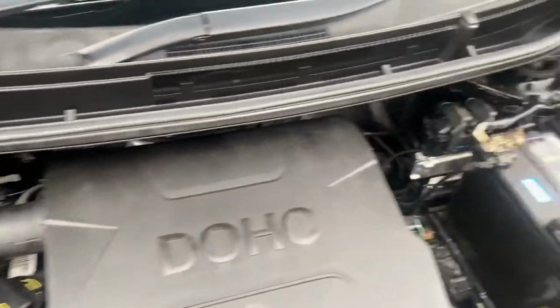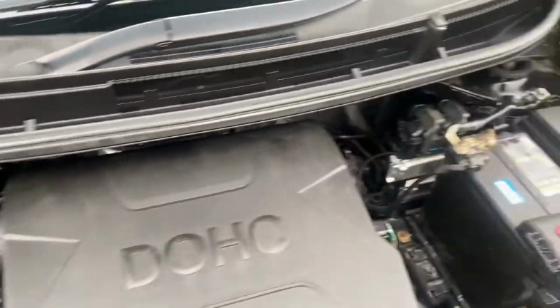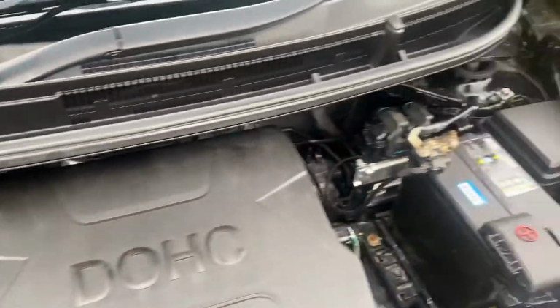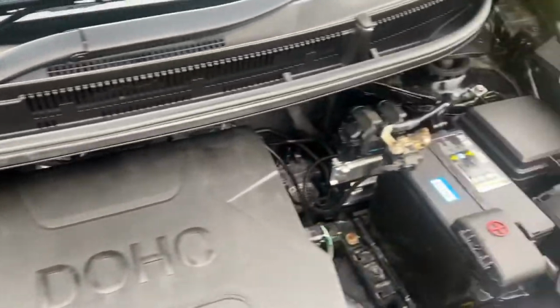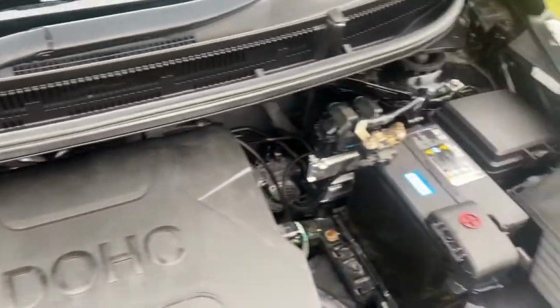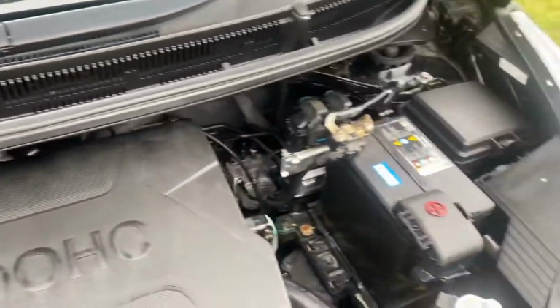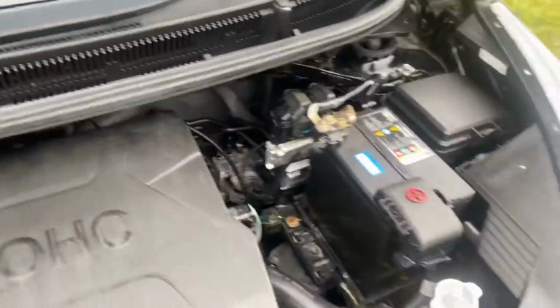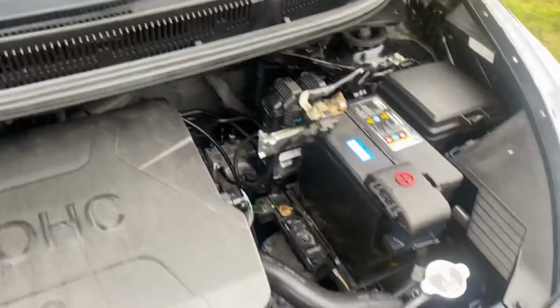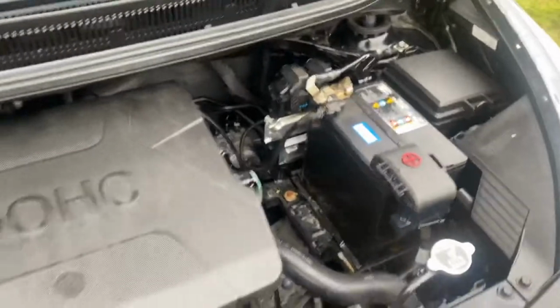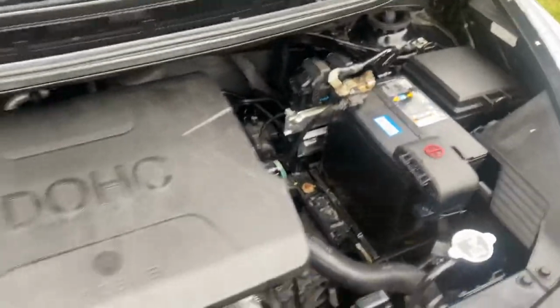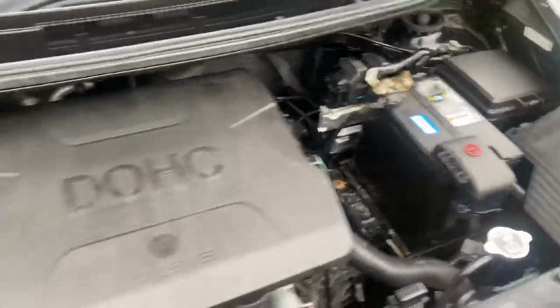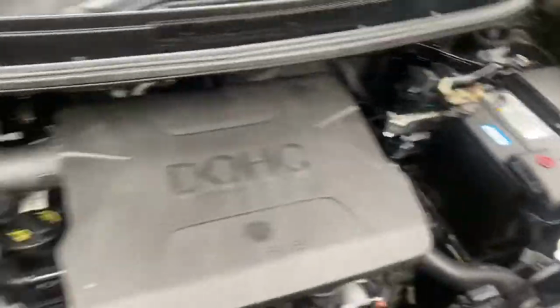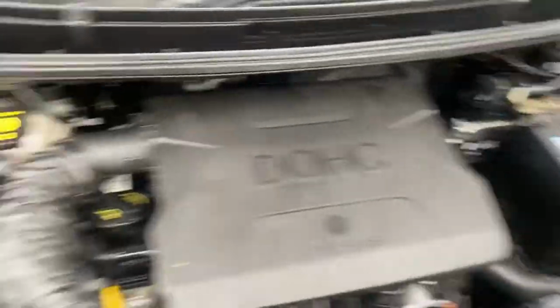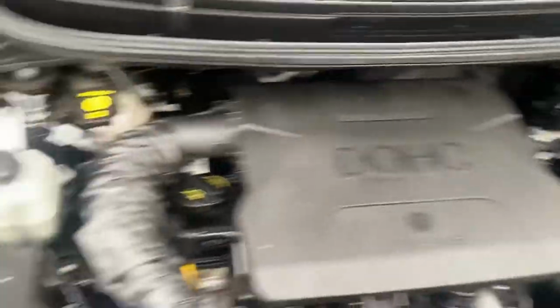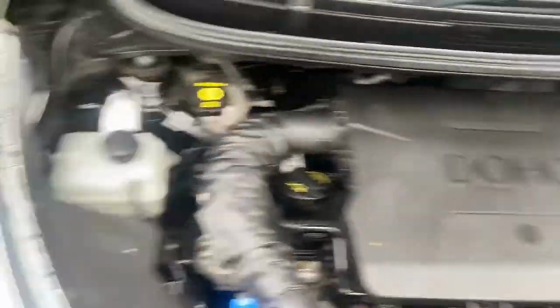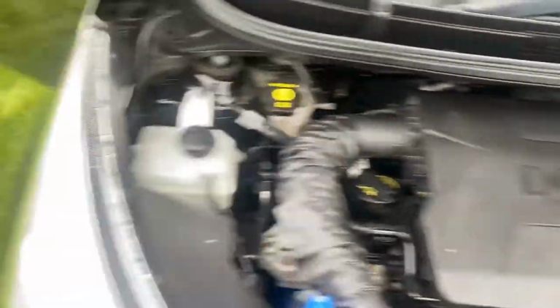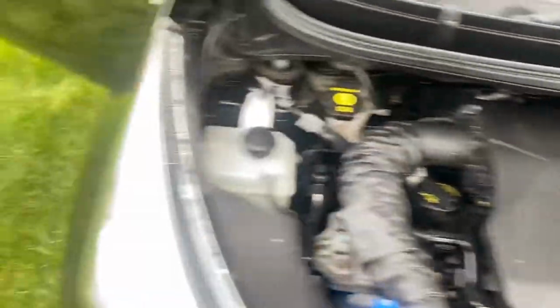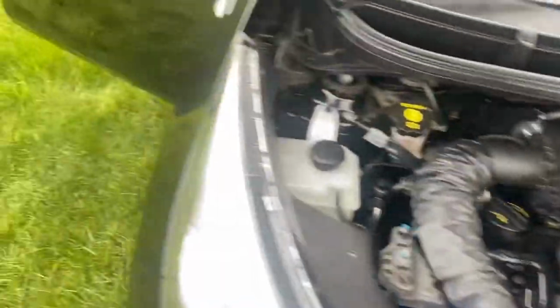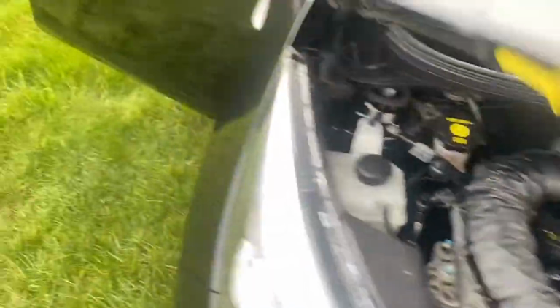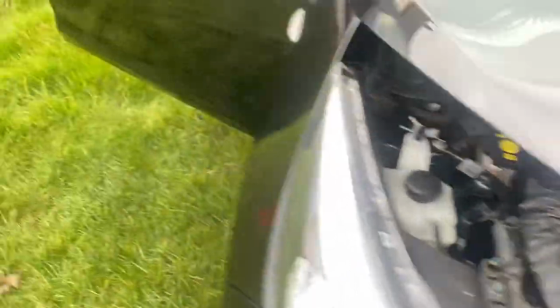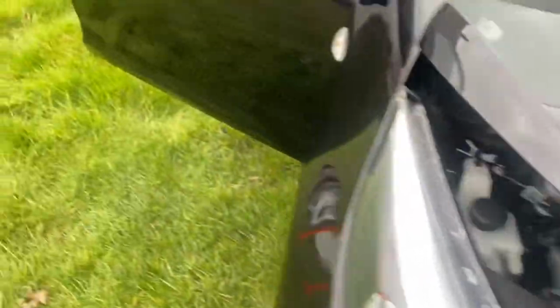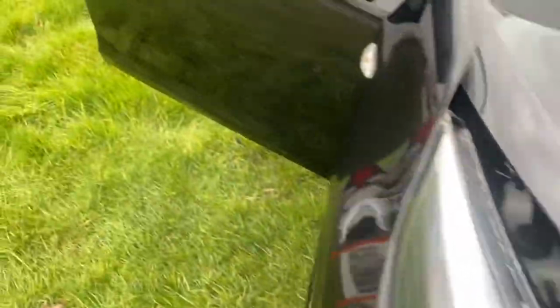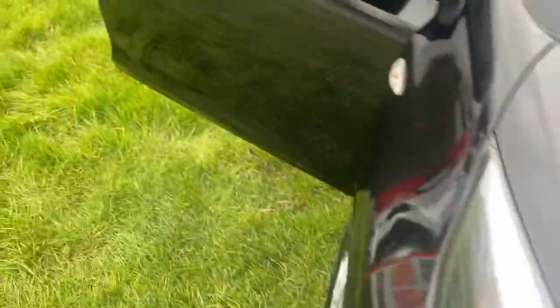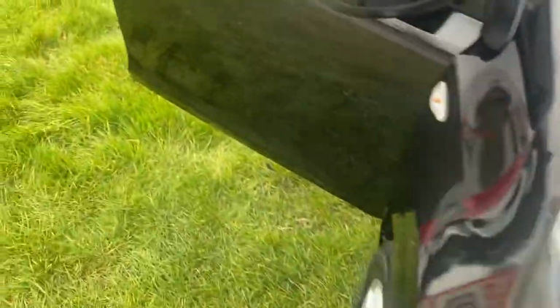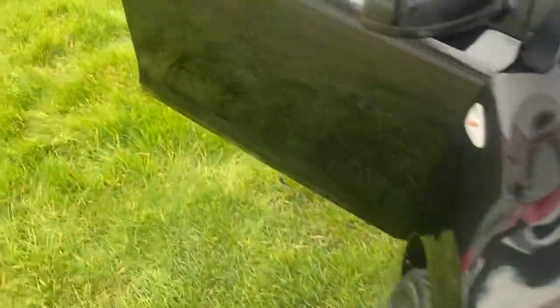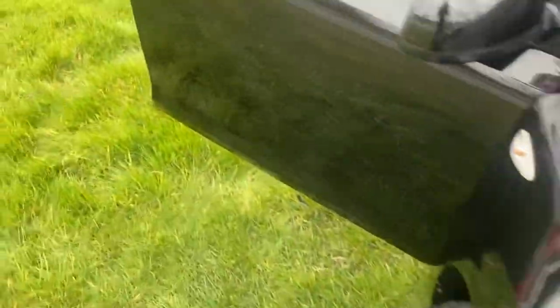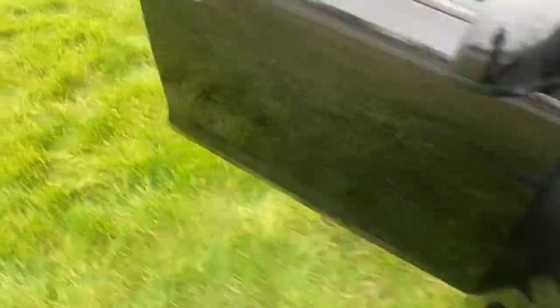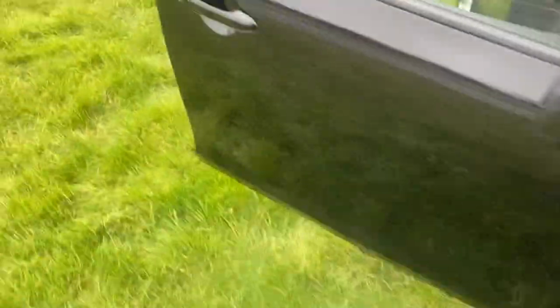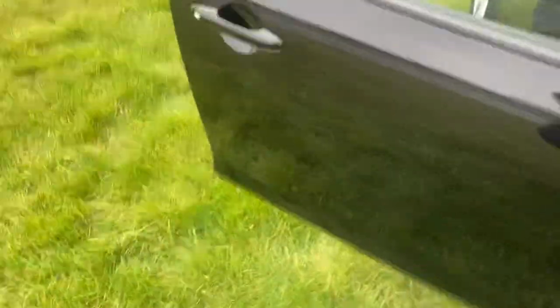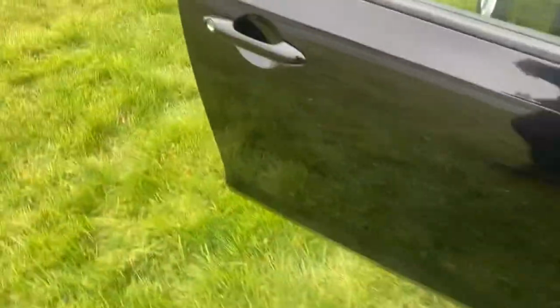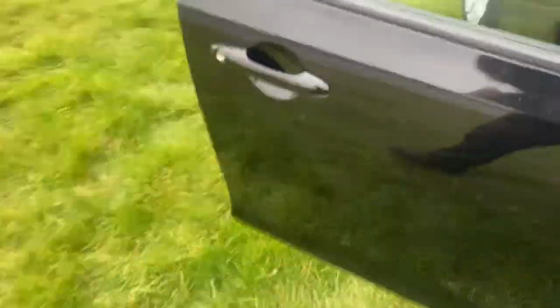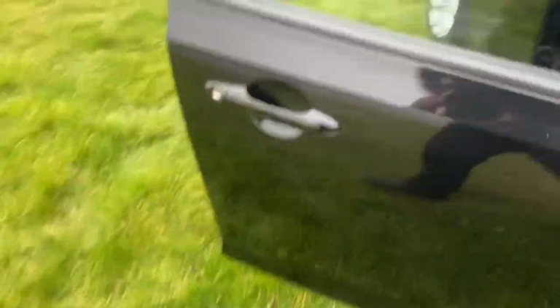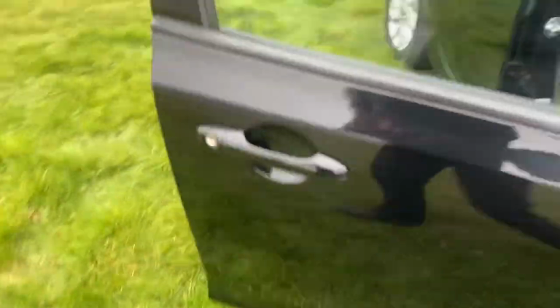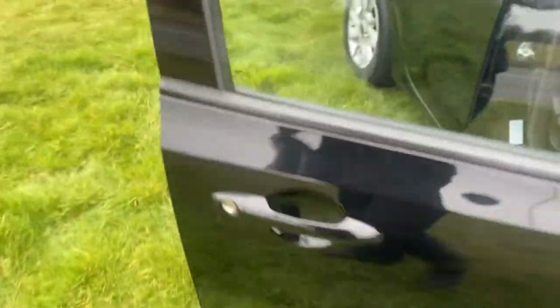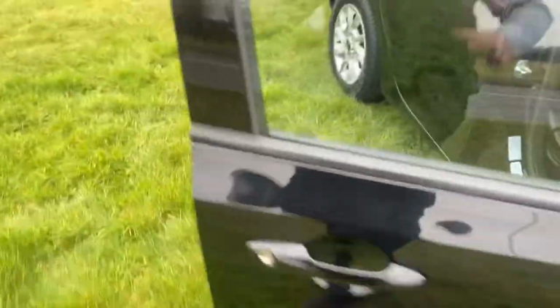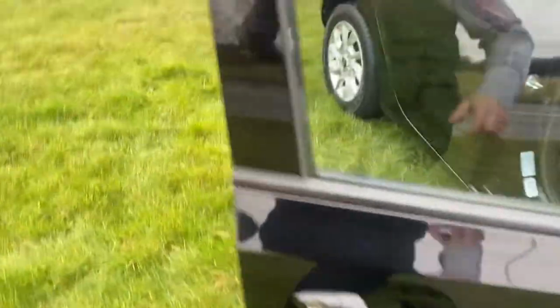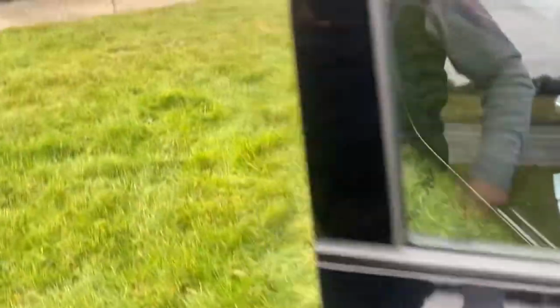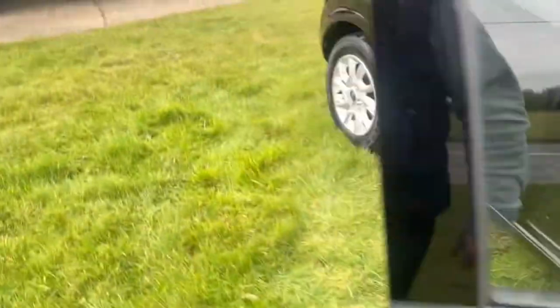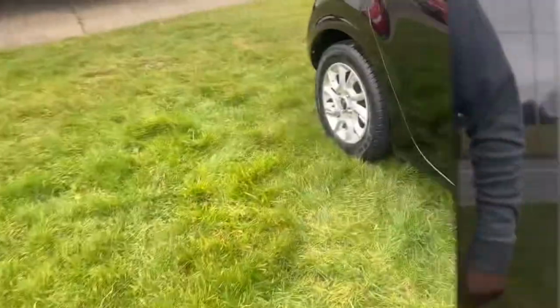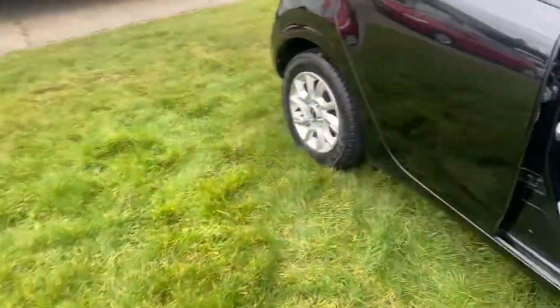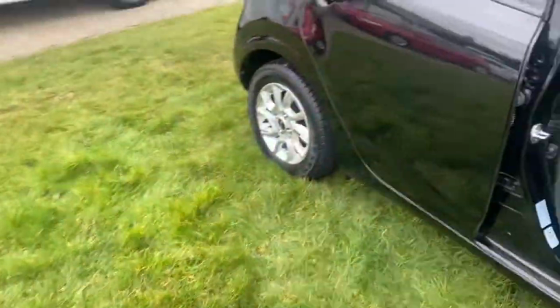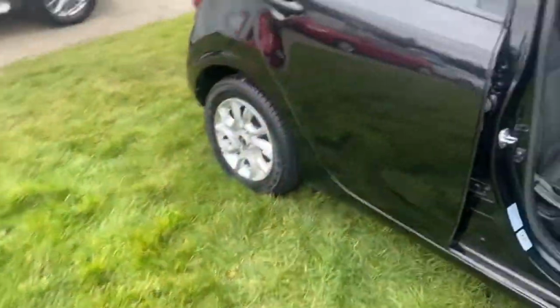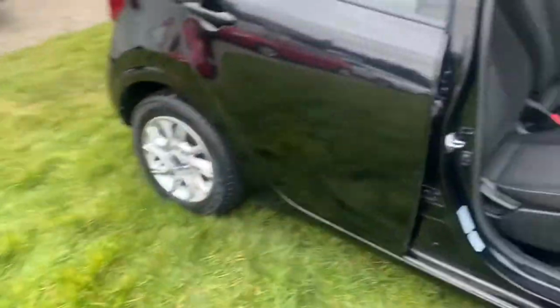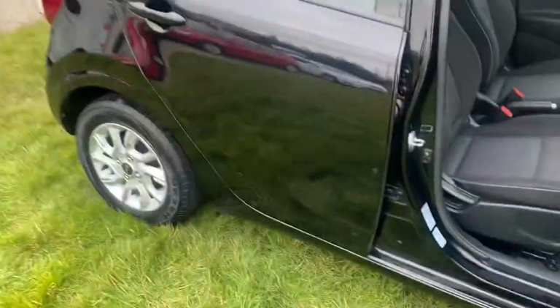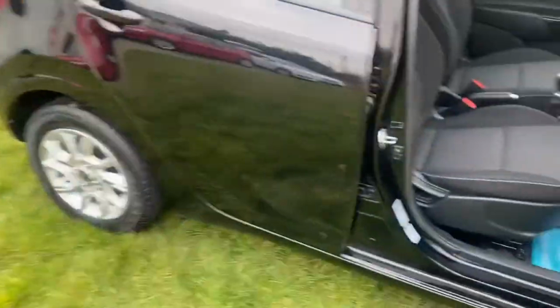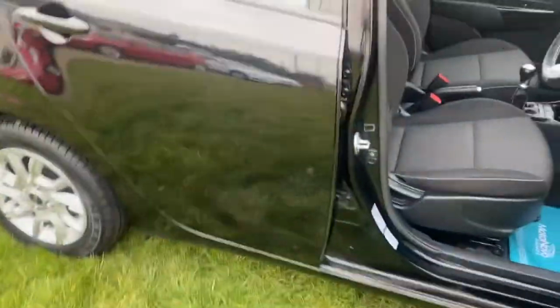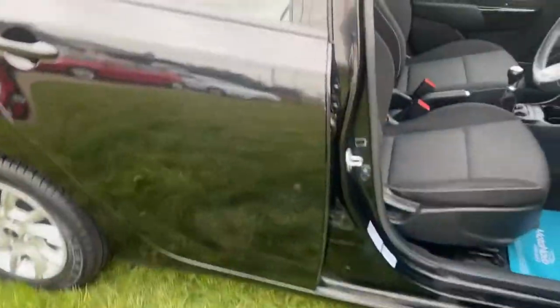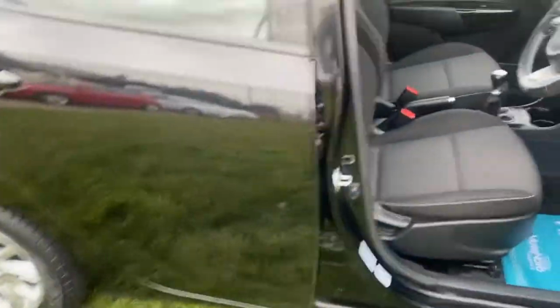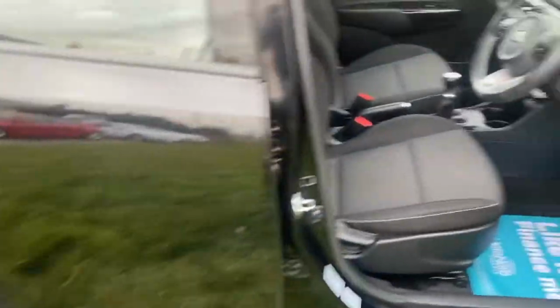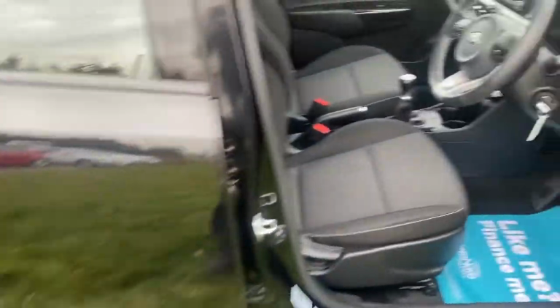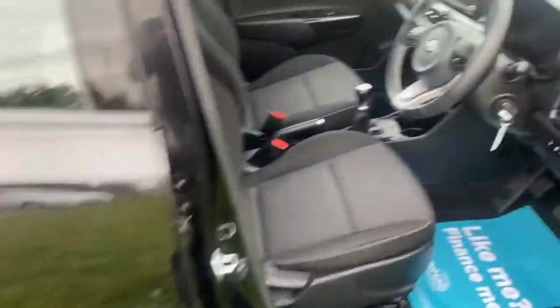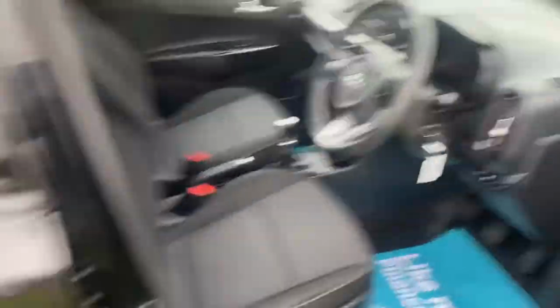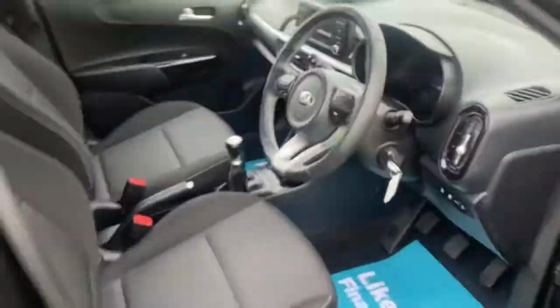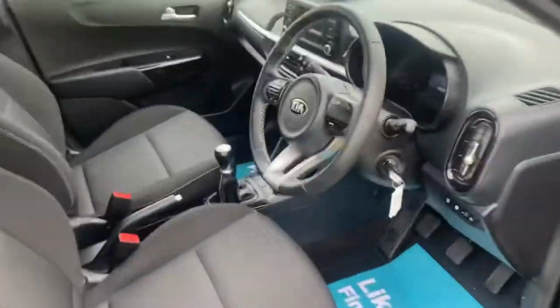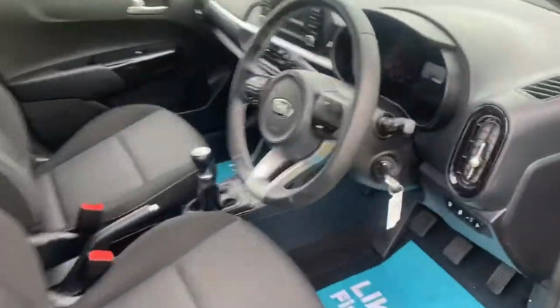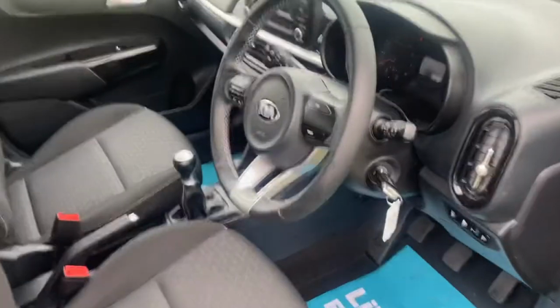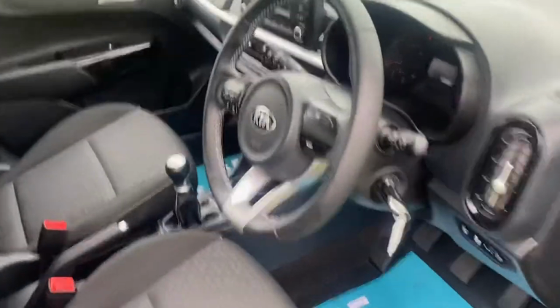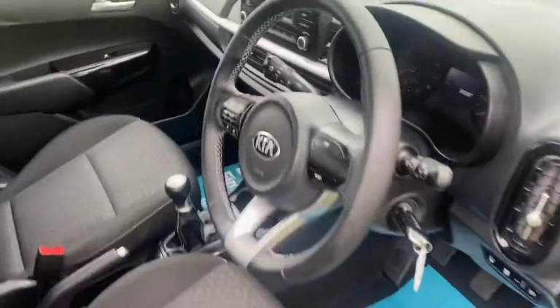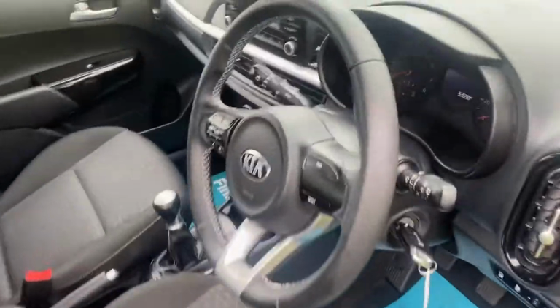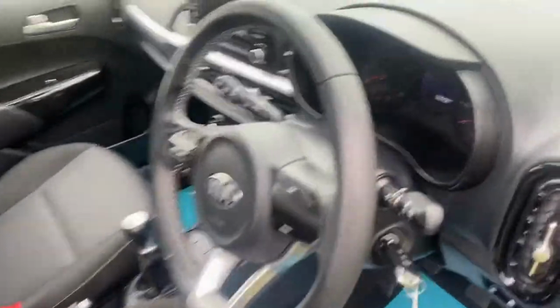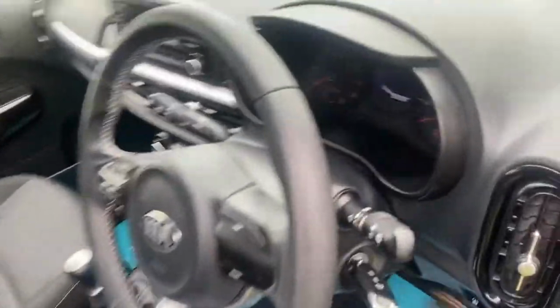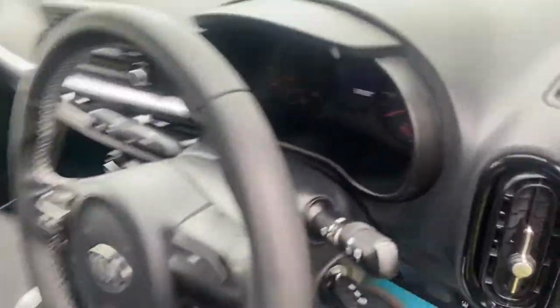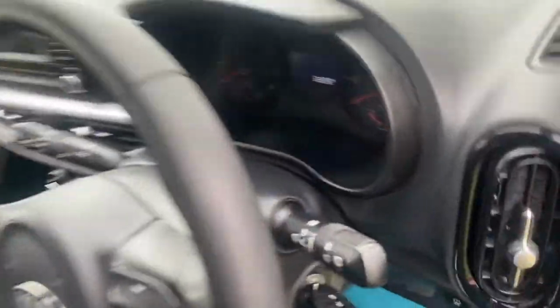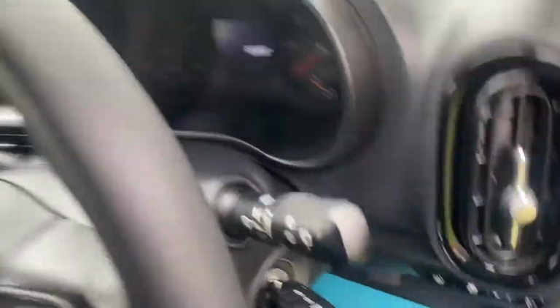All present and correct. It's an original car — I can't see any signs of any previous paintwork or anything.